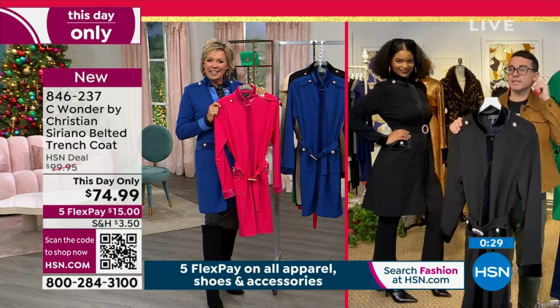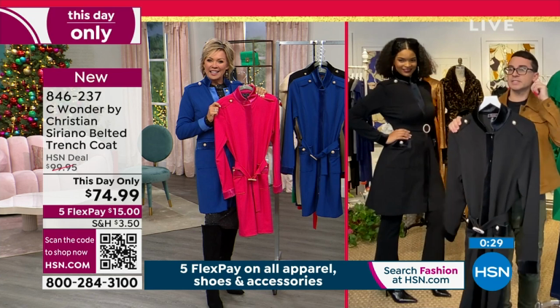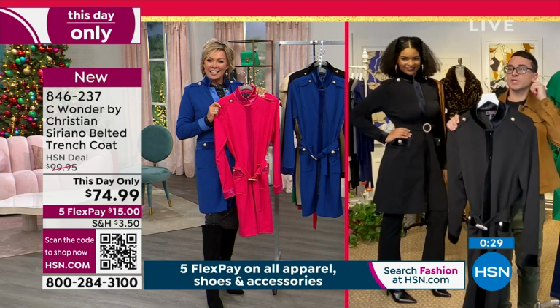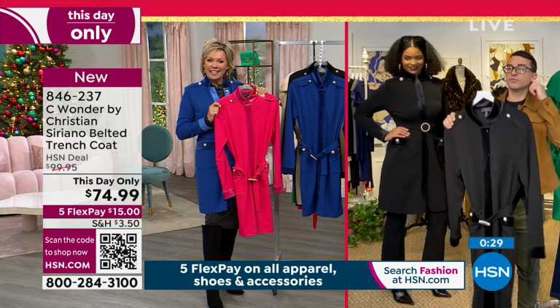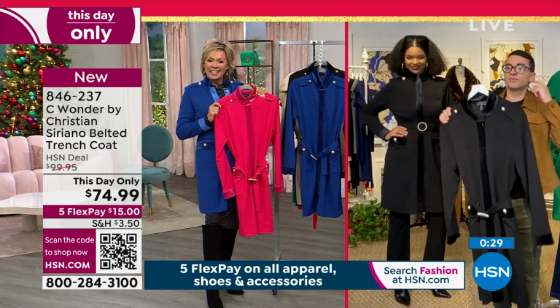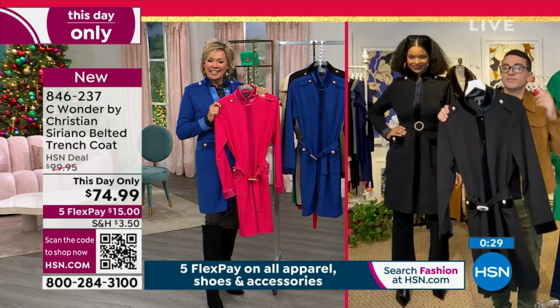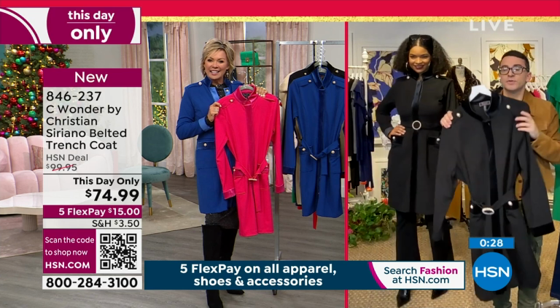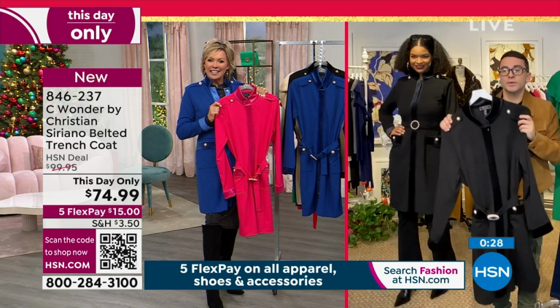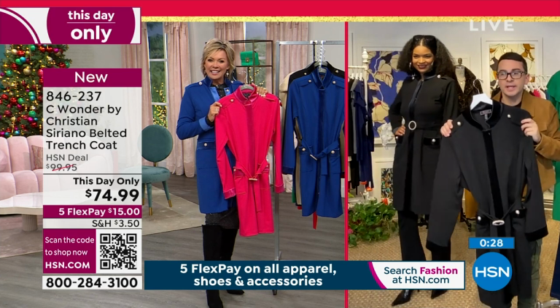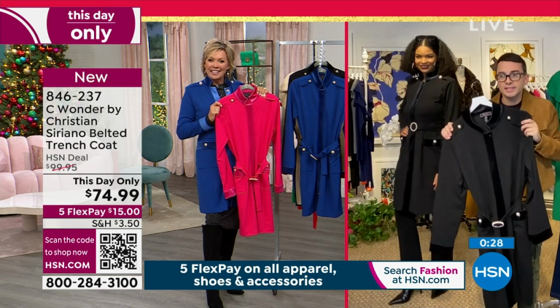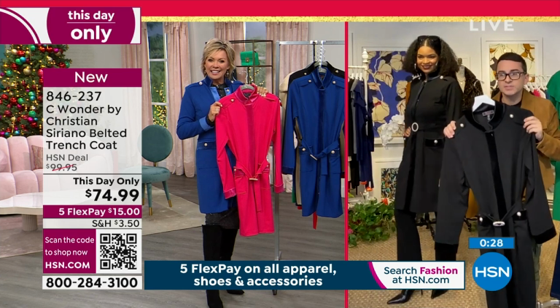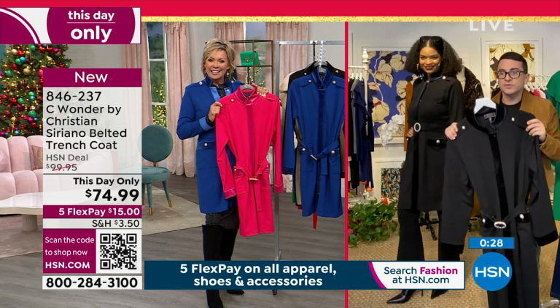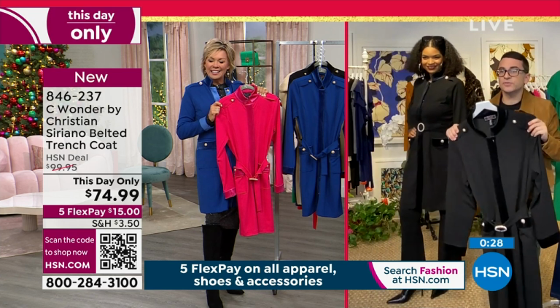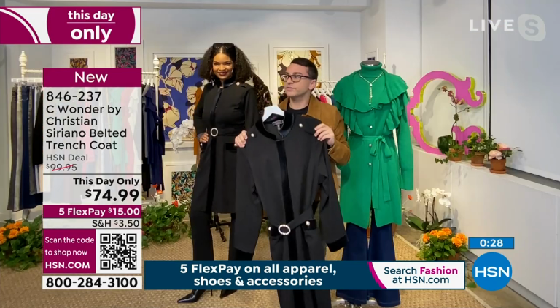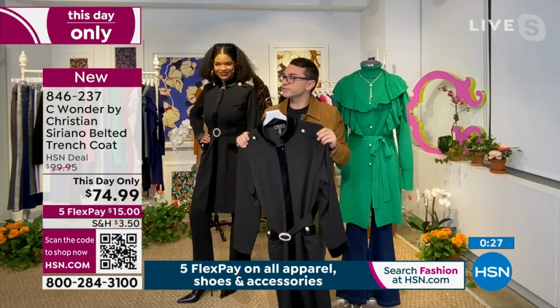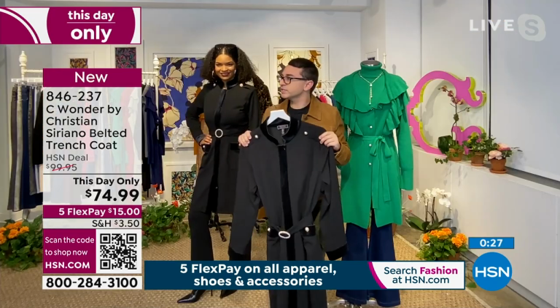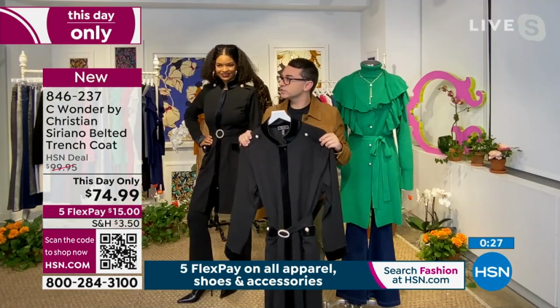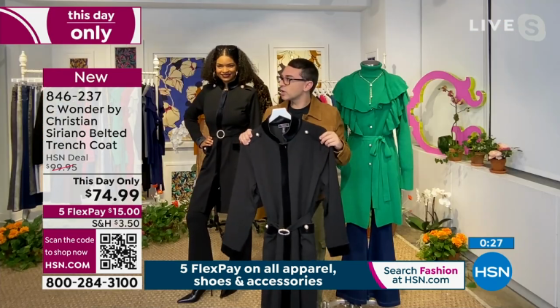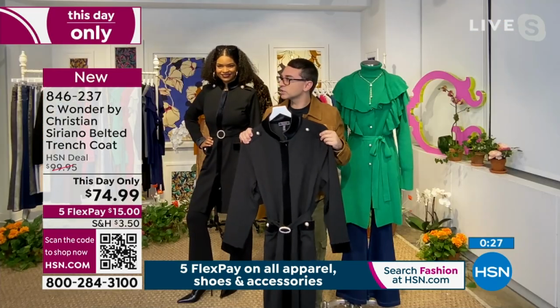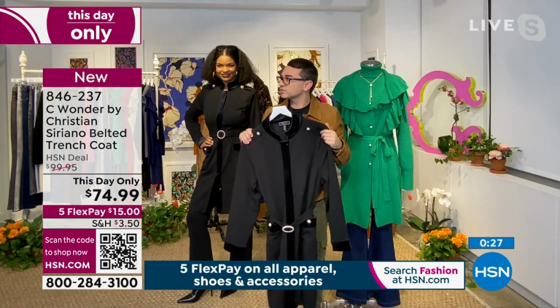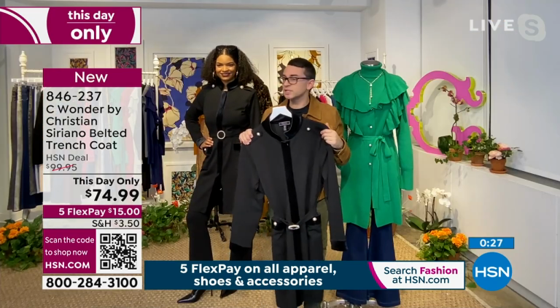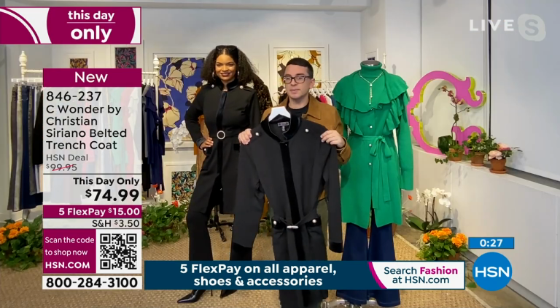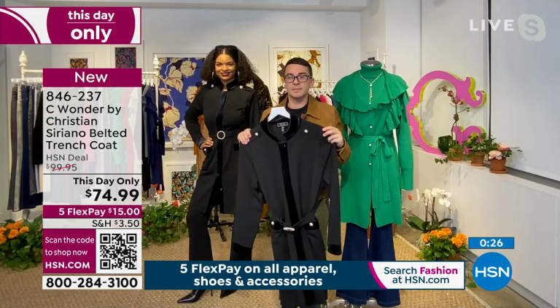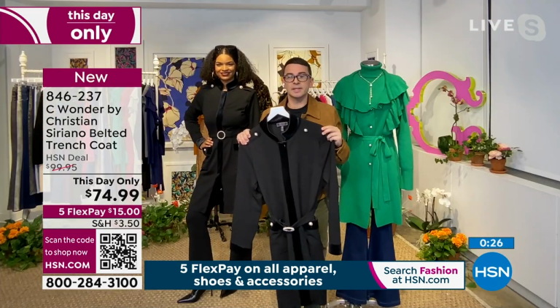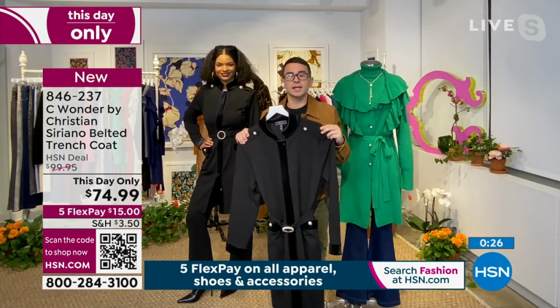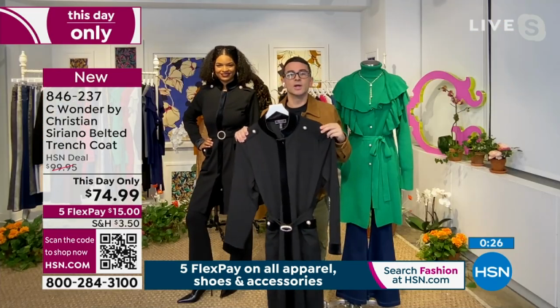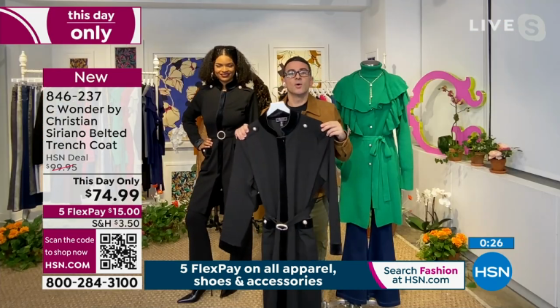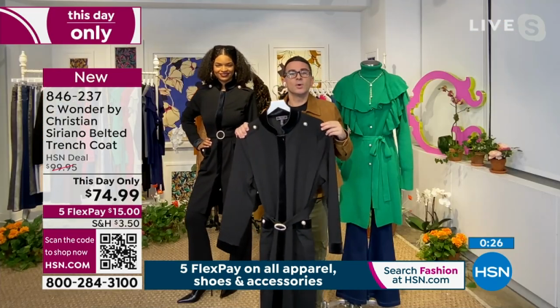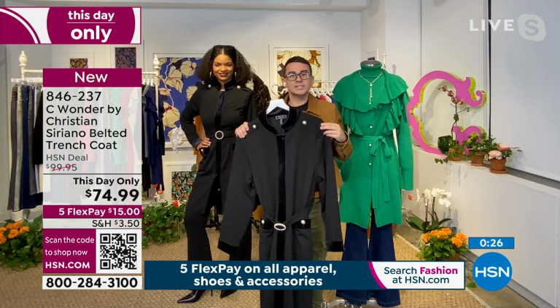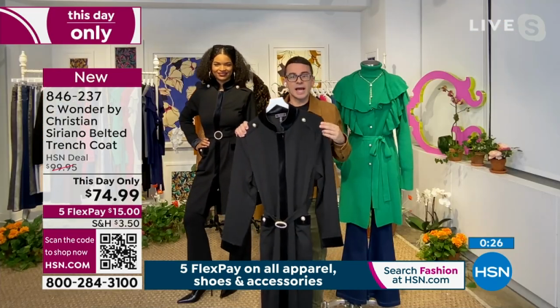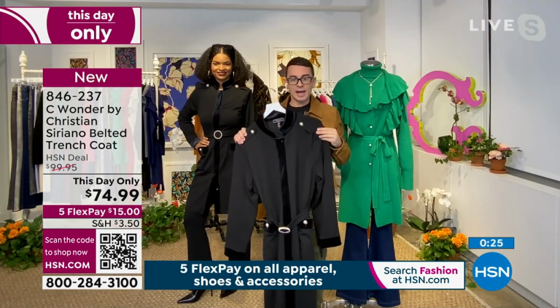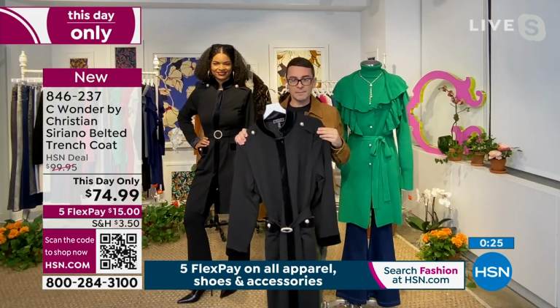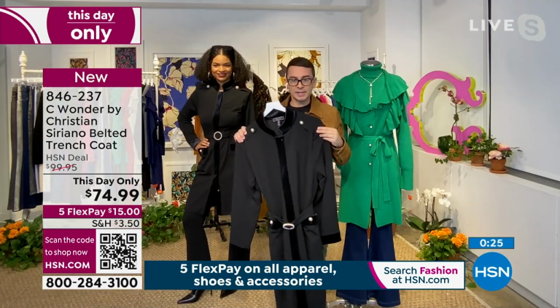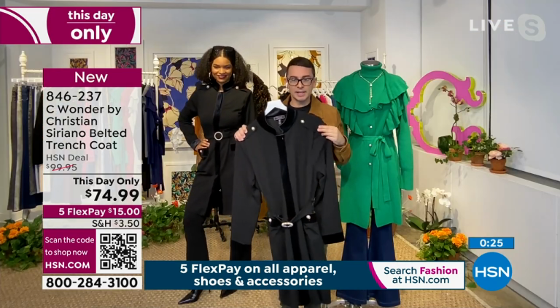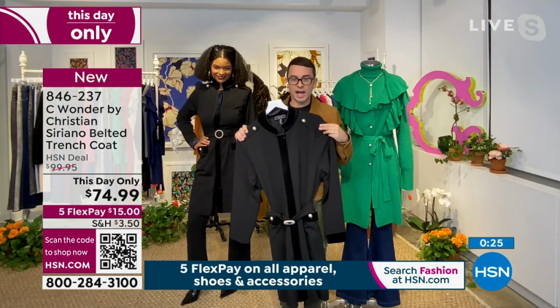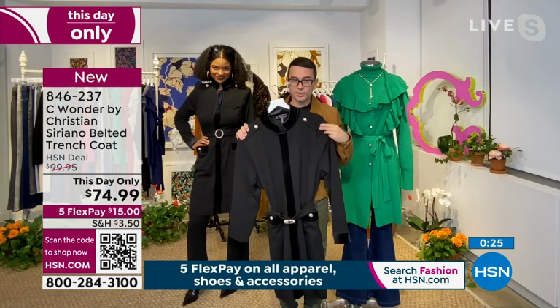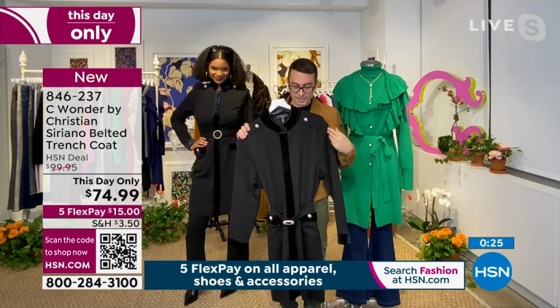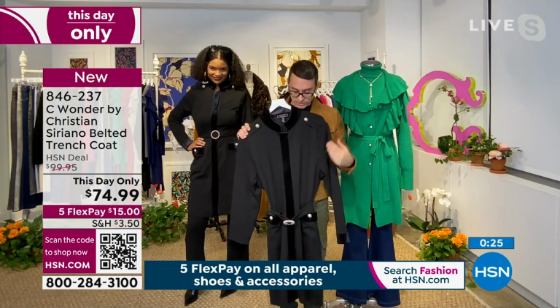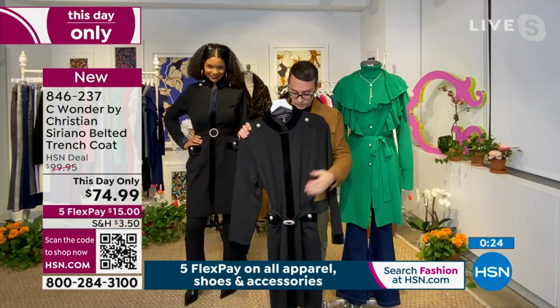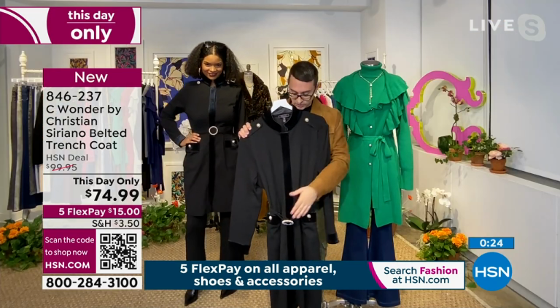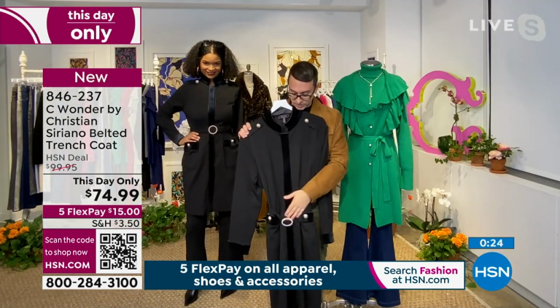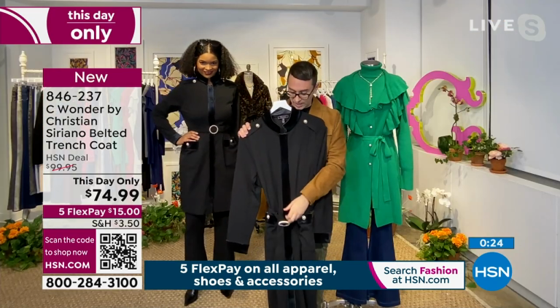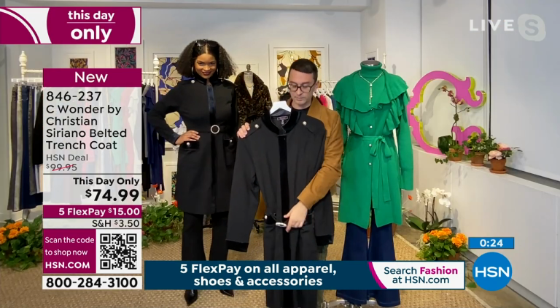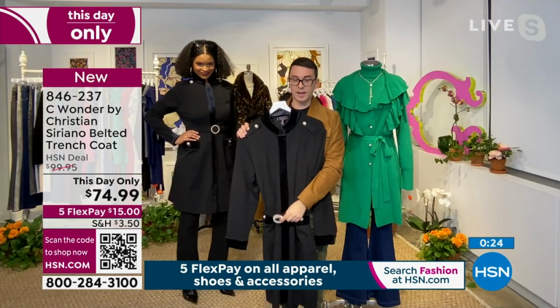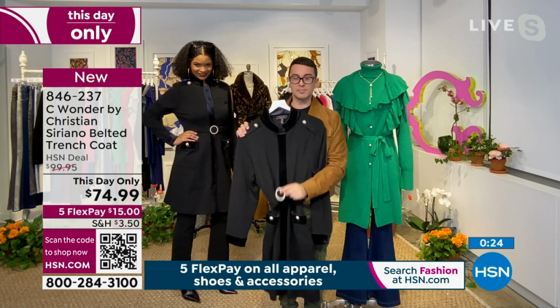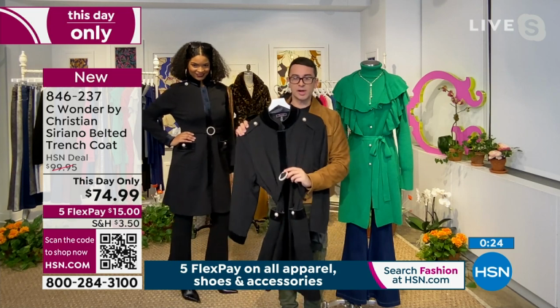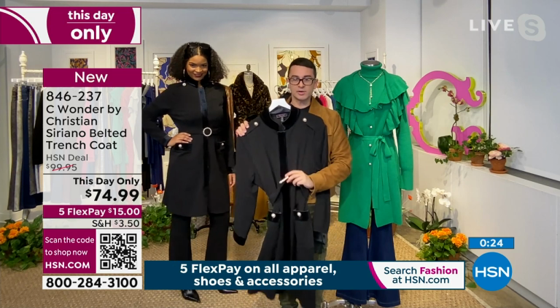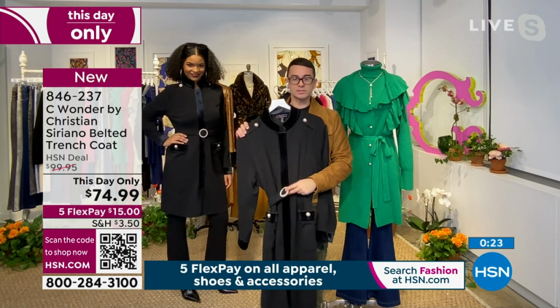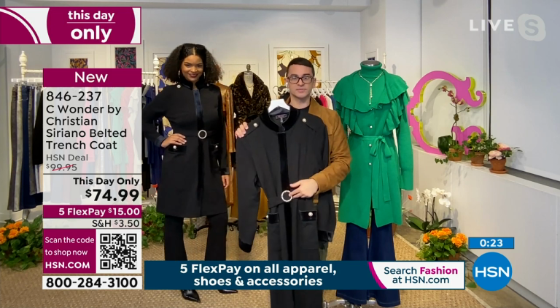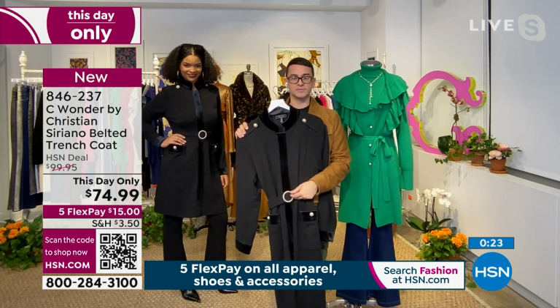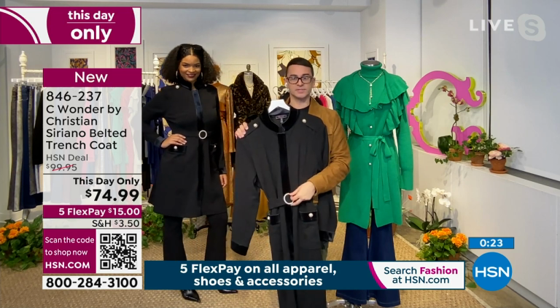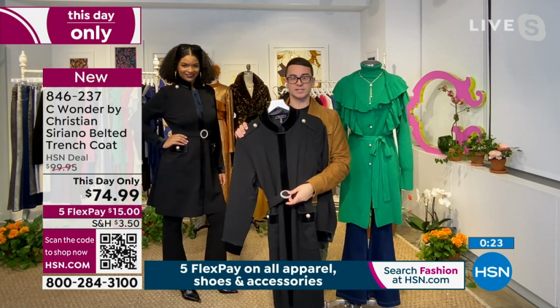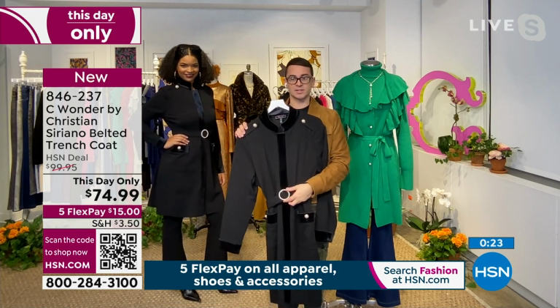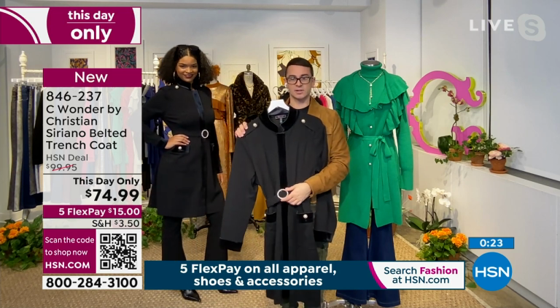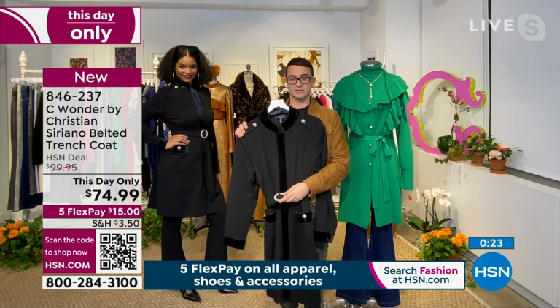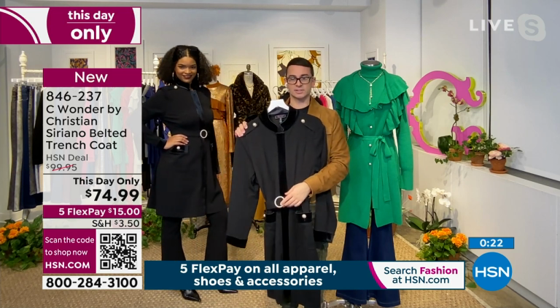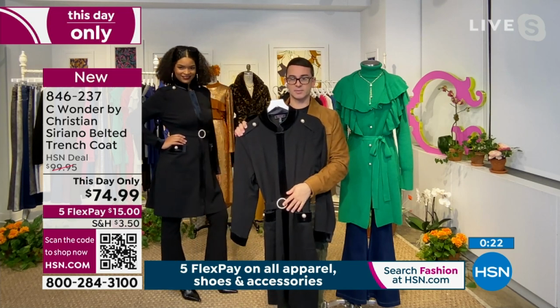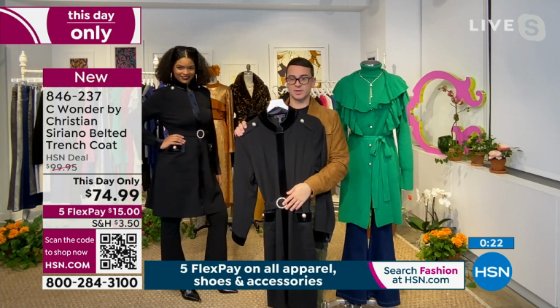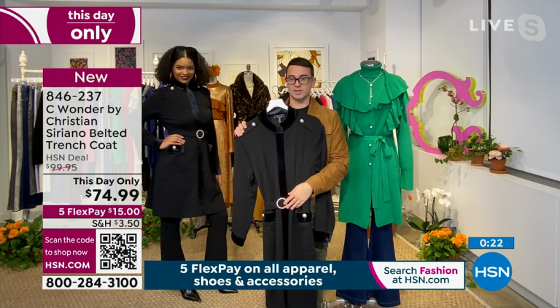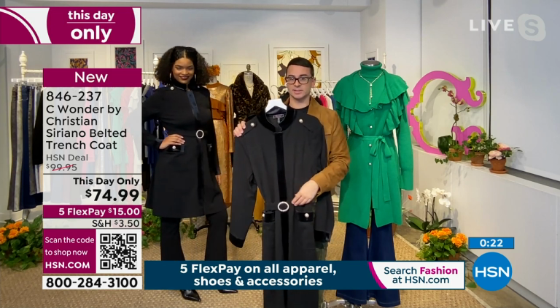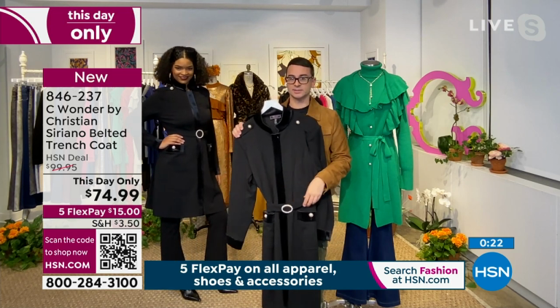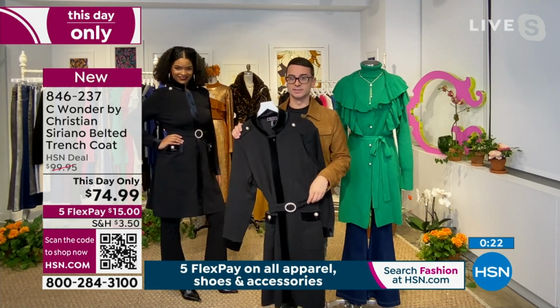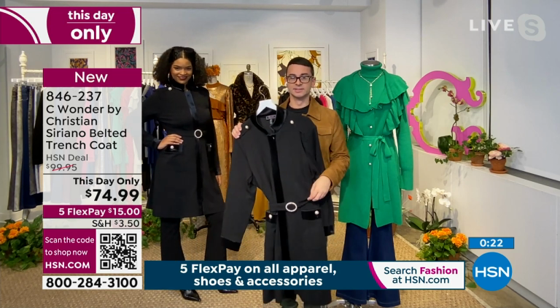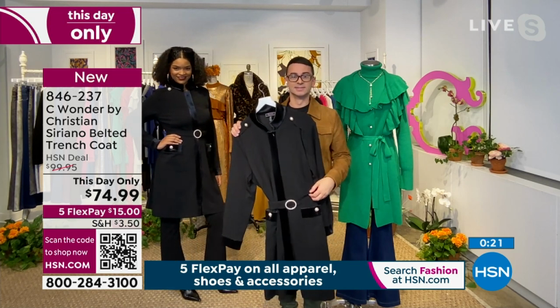We were talking about how you can get the buckle alone for $15 — I'm like, what is happening? My buckle is $15, come on!